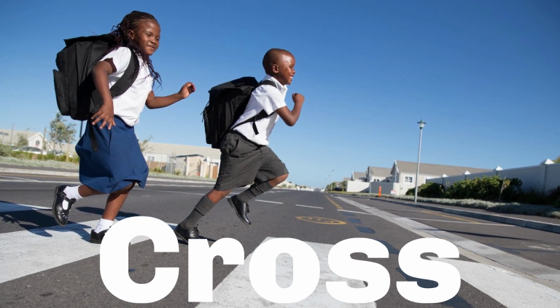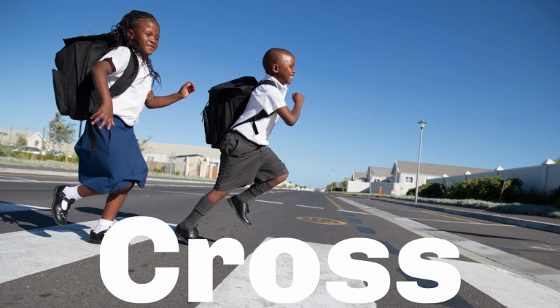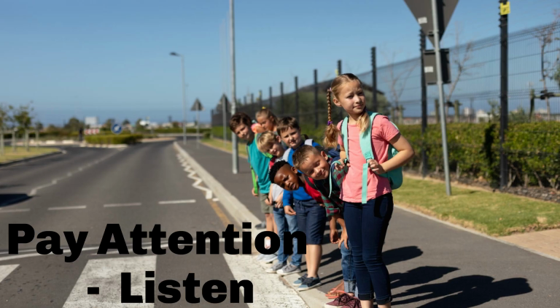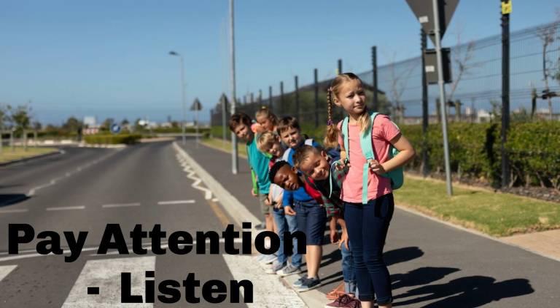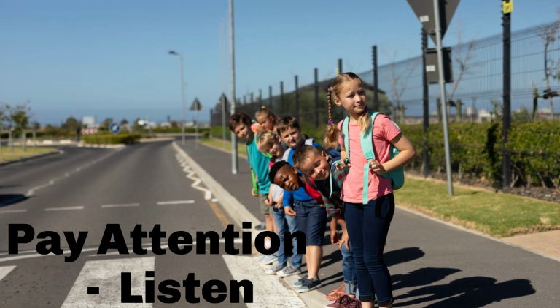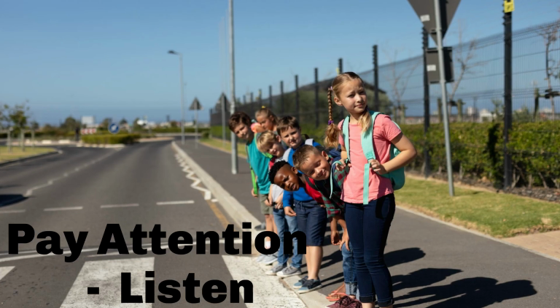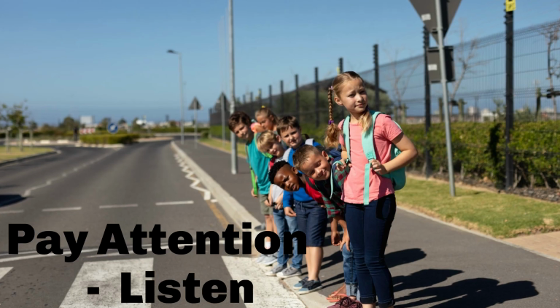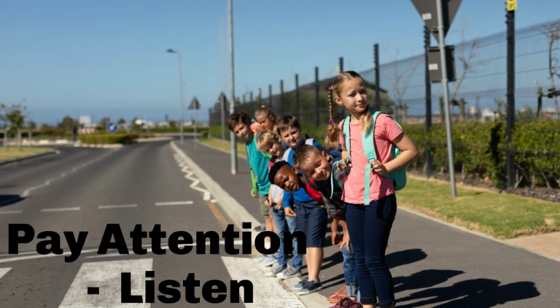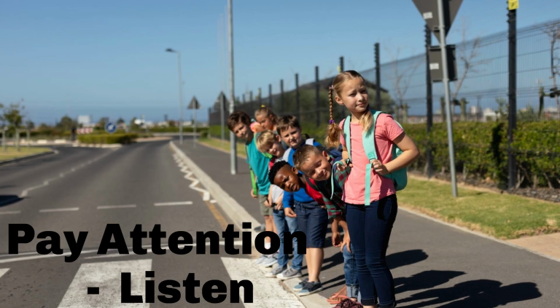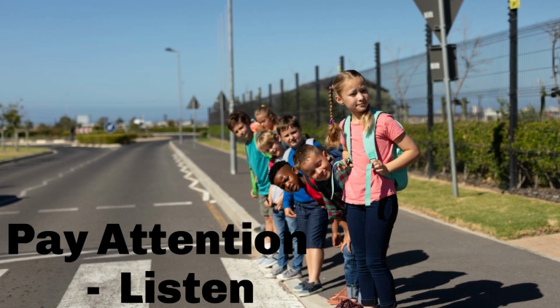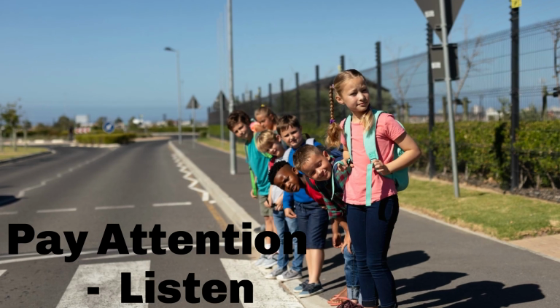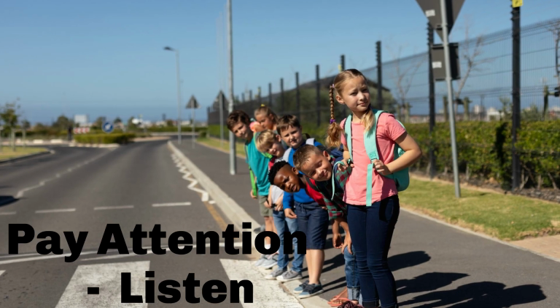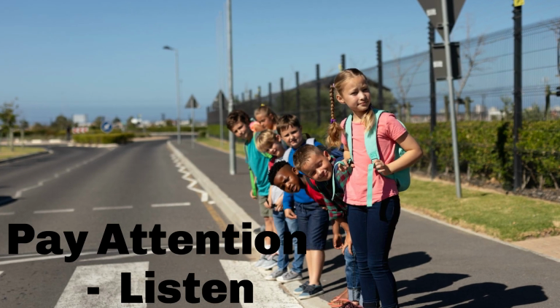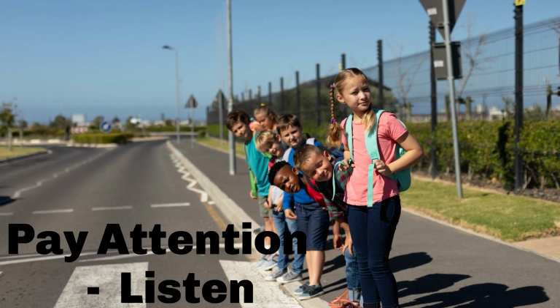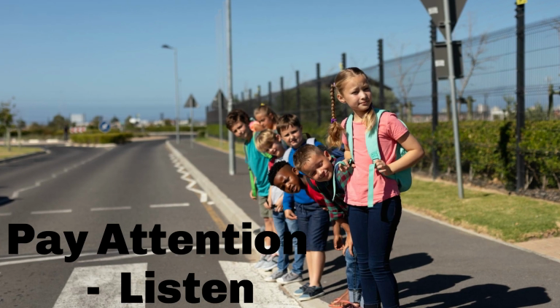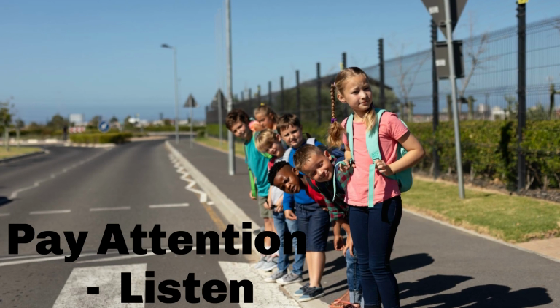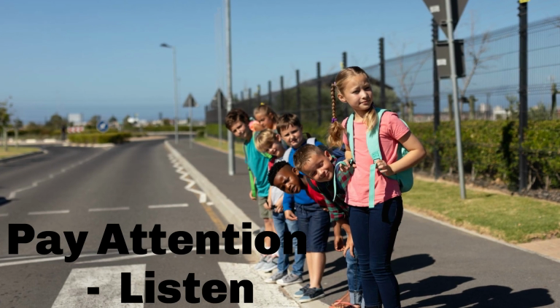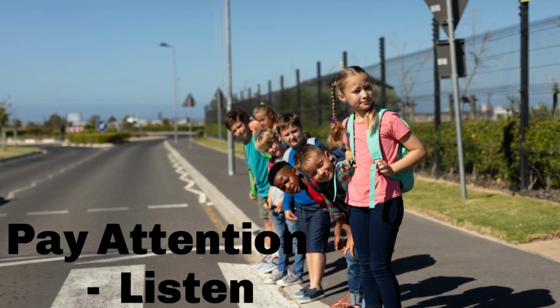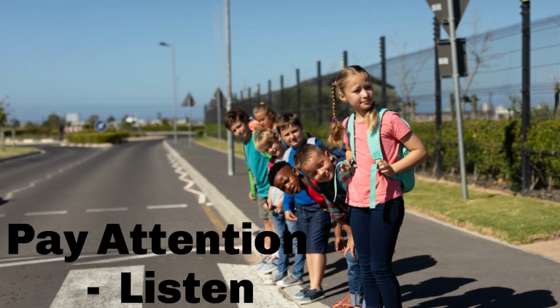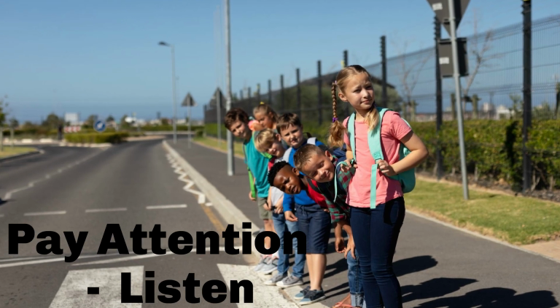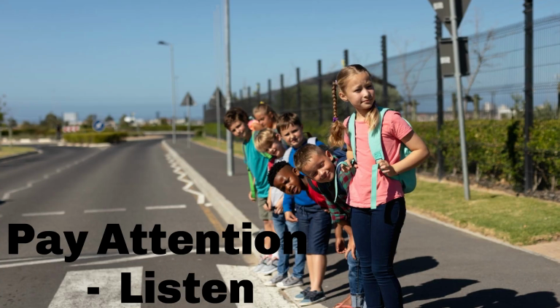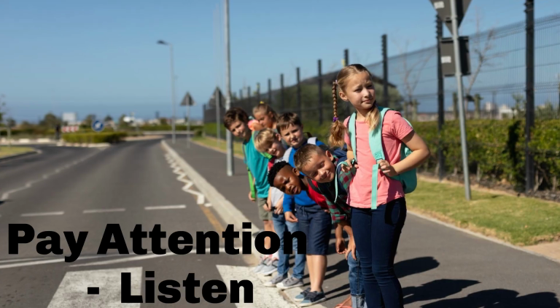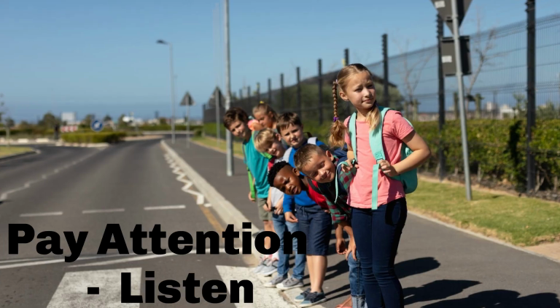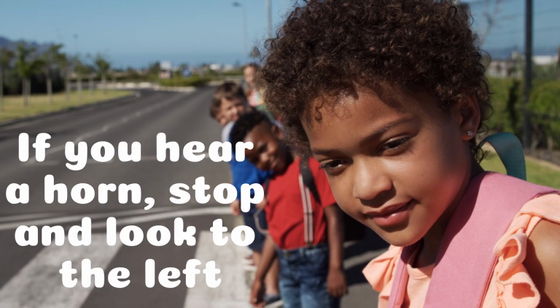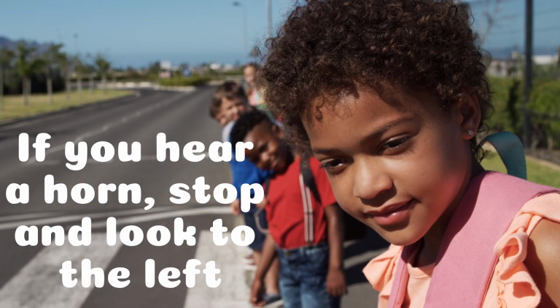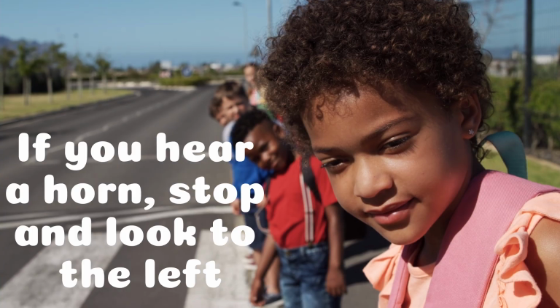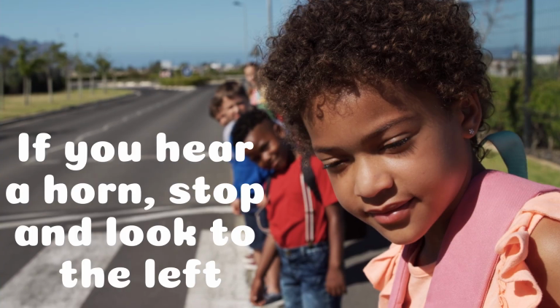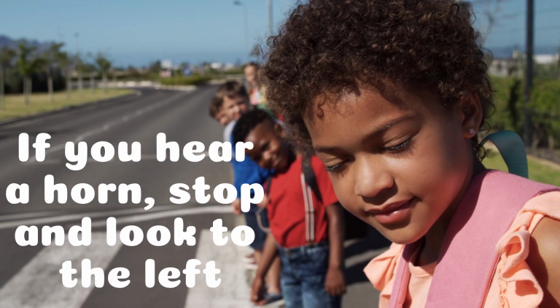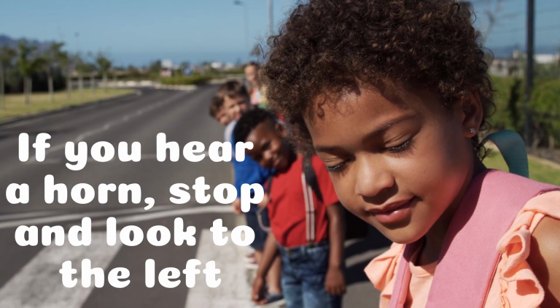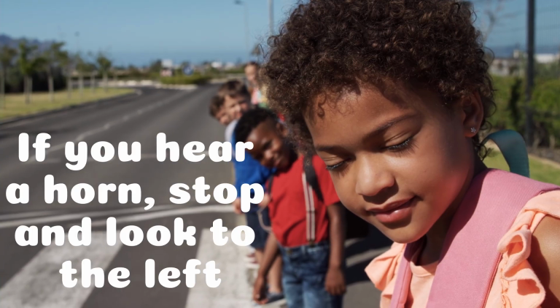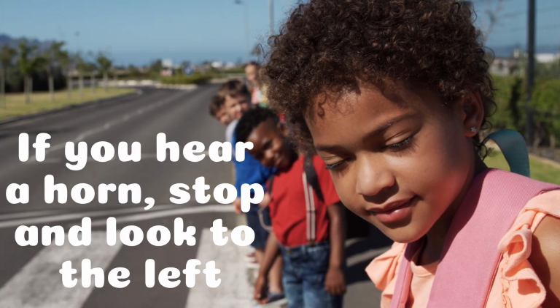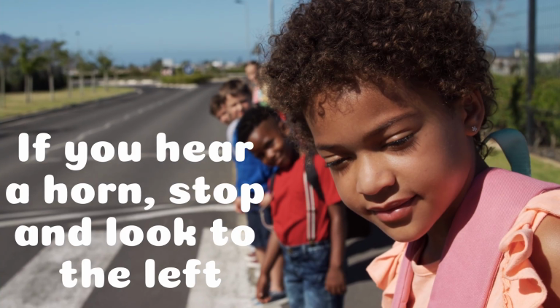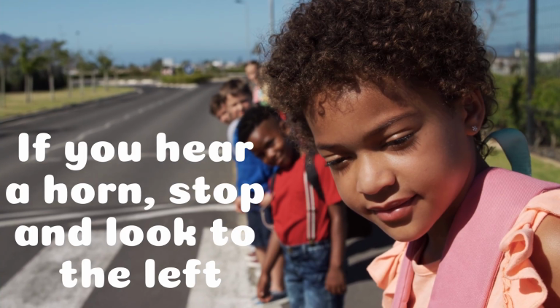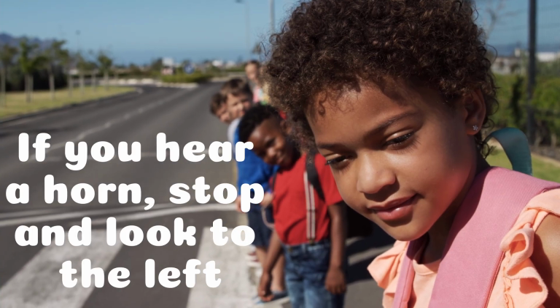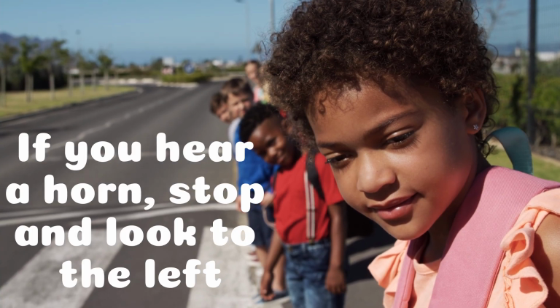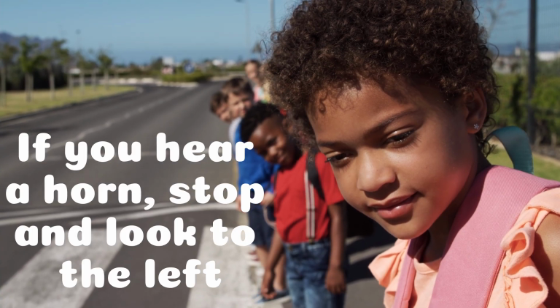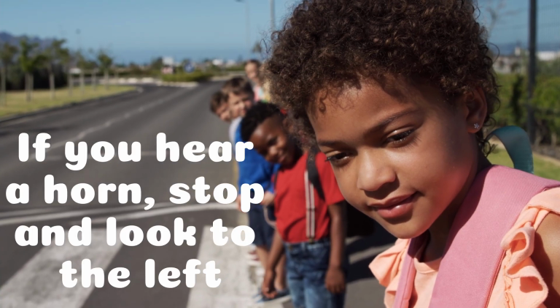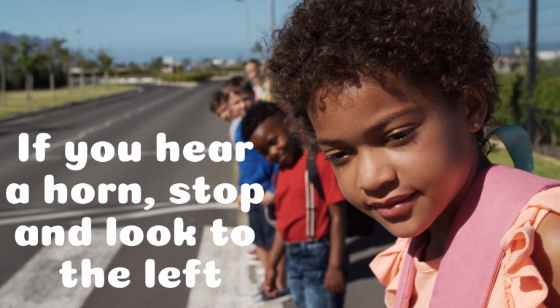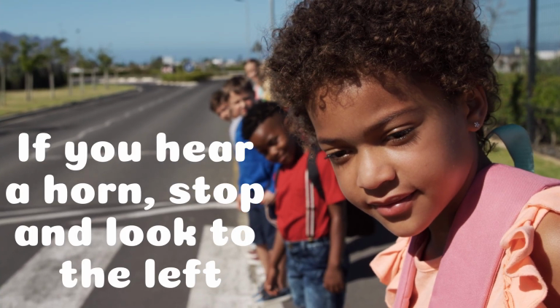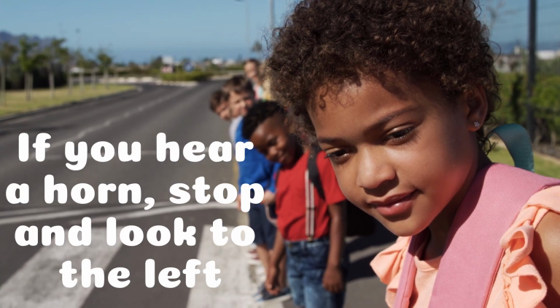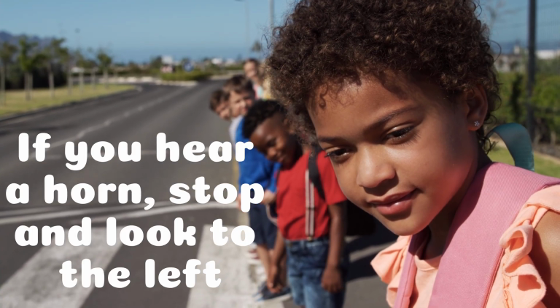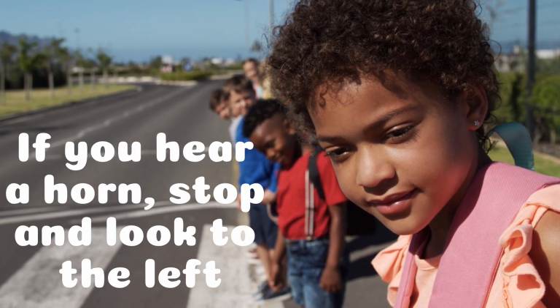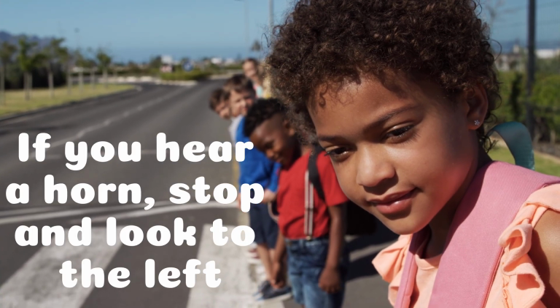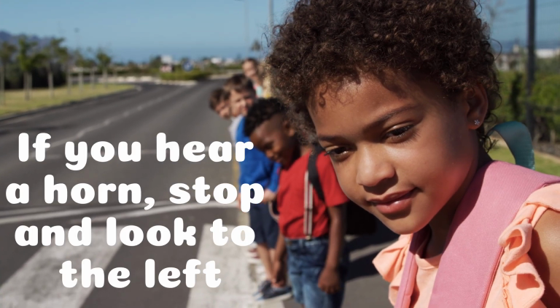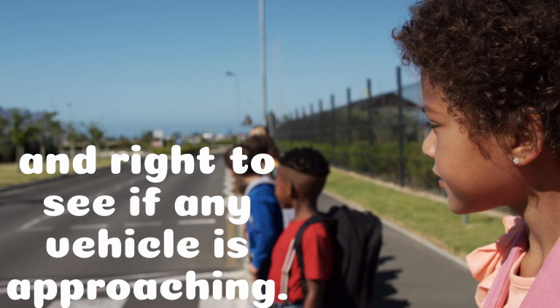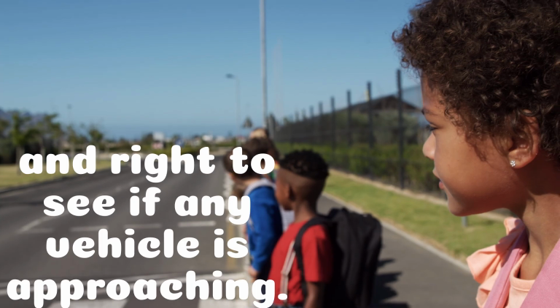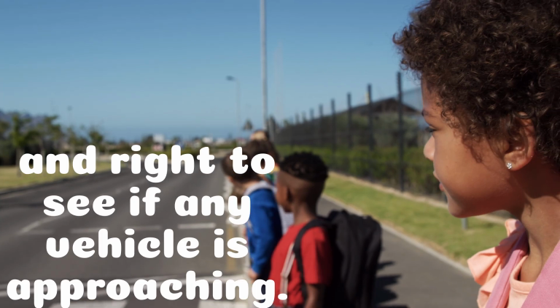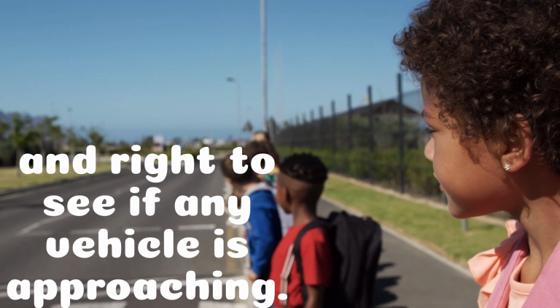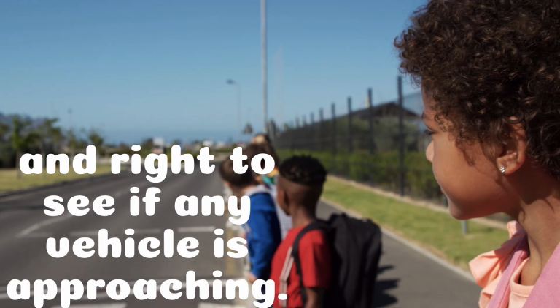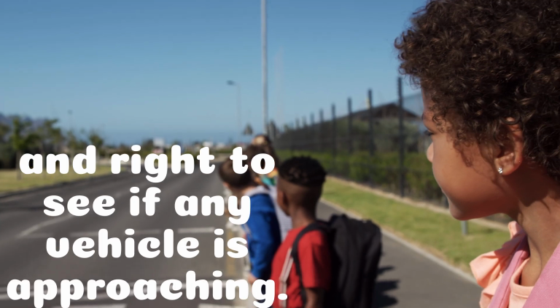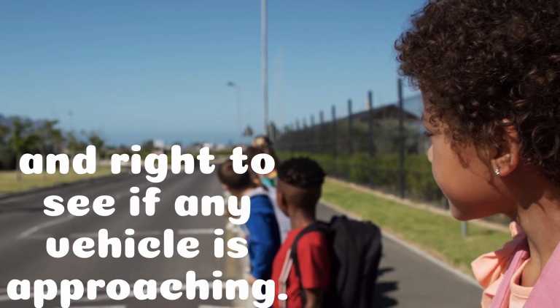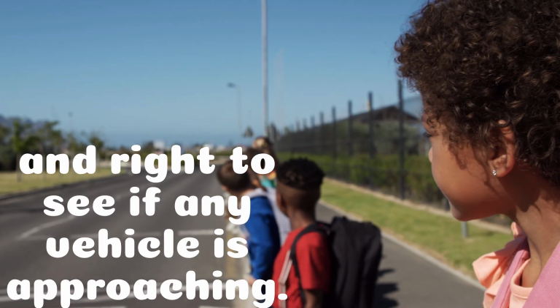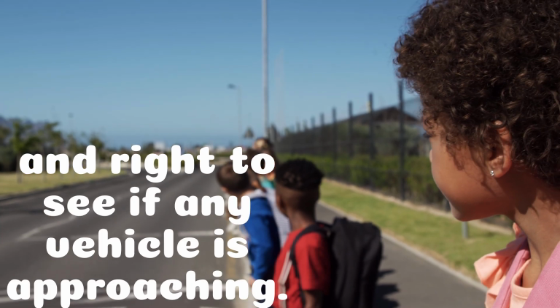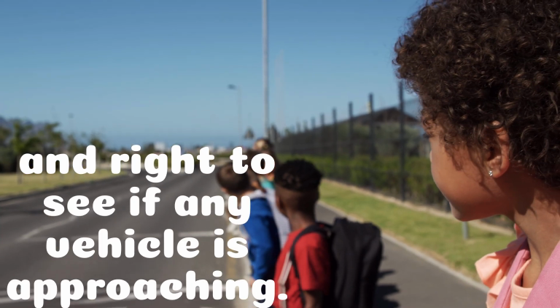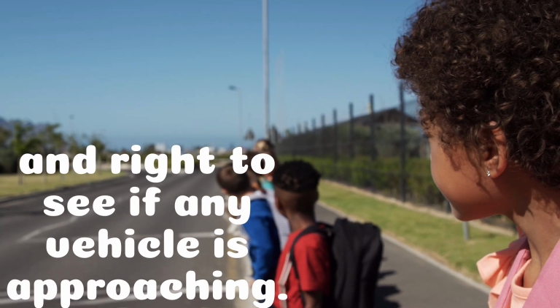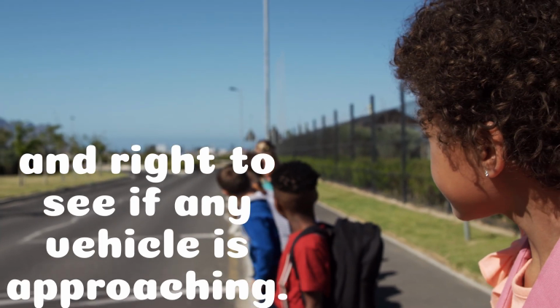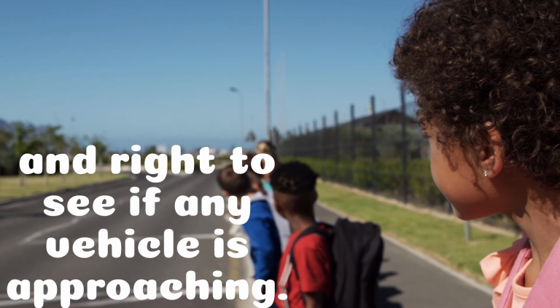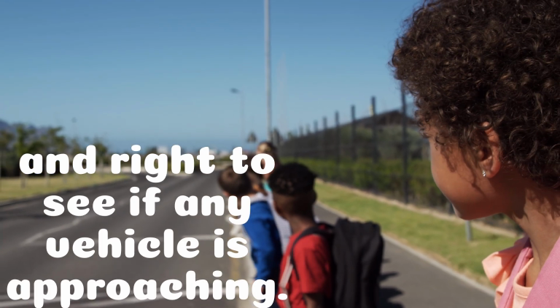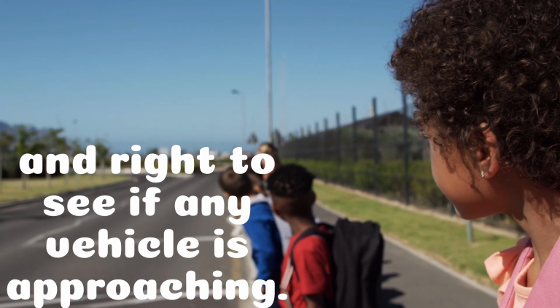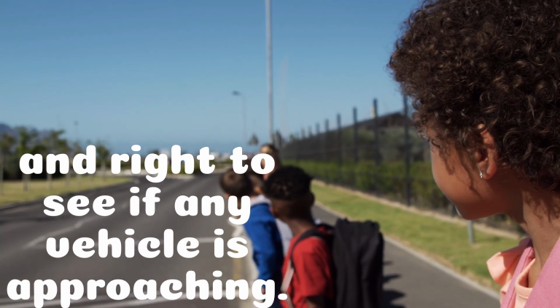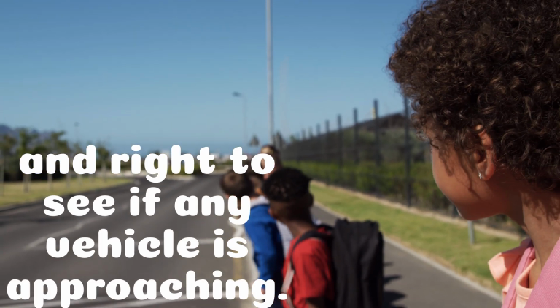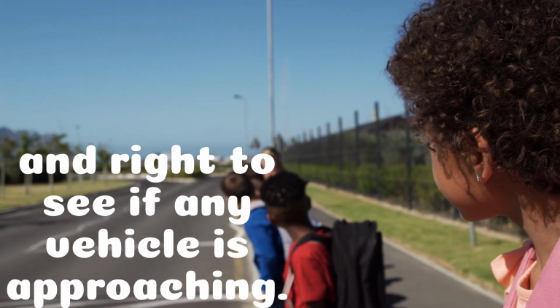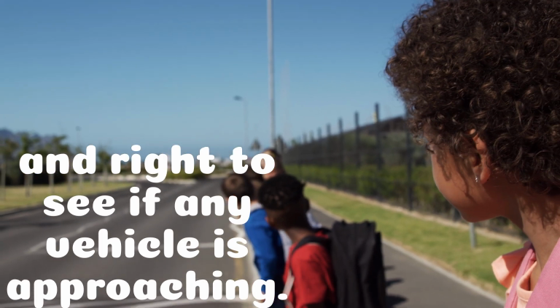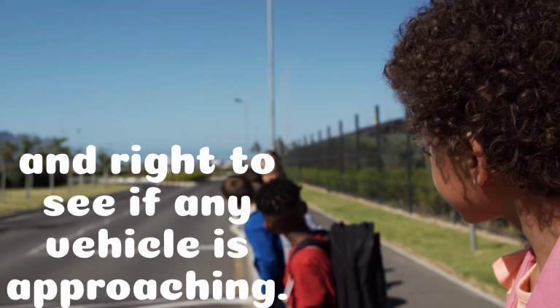Pay attention and listen. If you hear a horn, stop and look to the left and right to see if any vehicle is approaching.